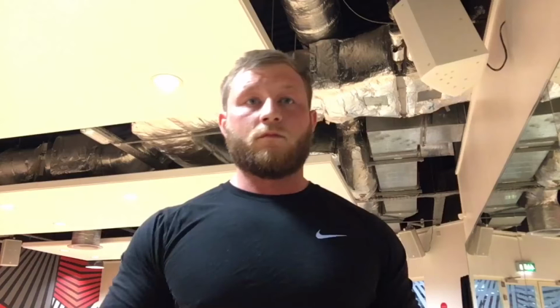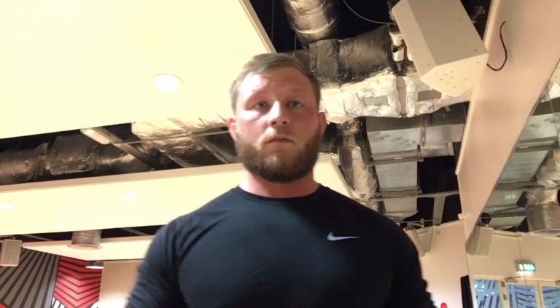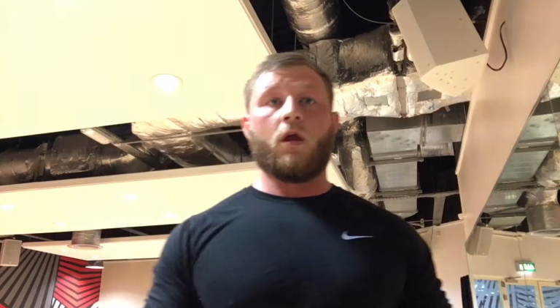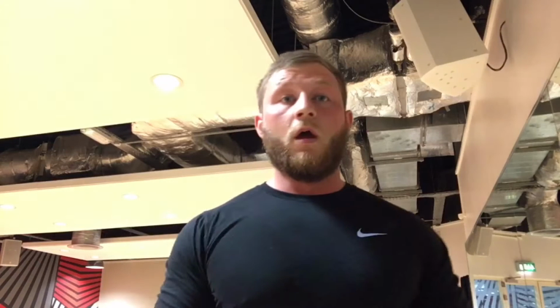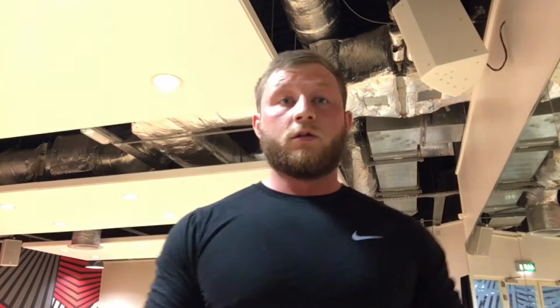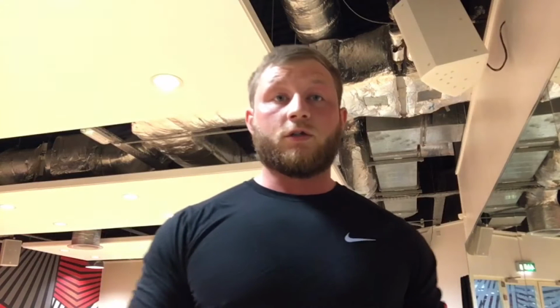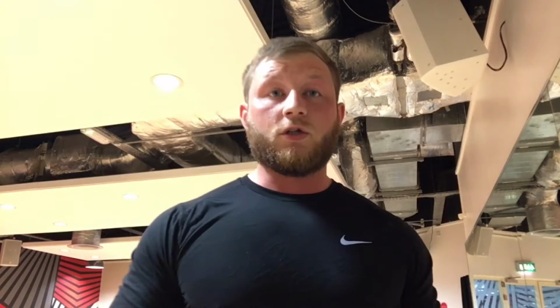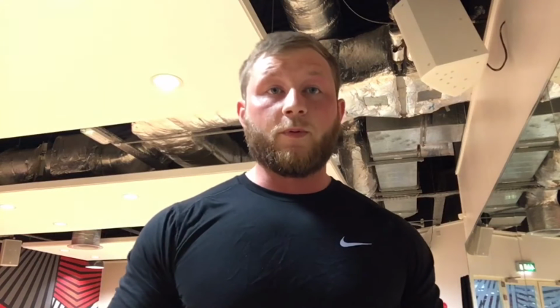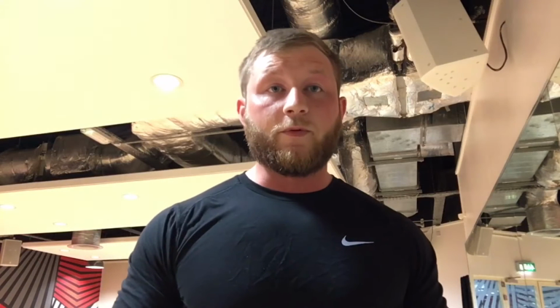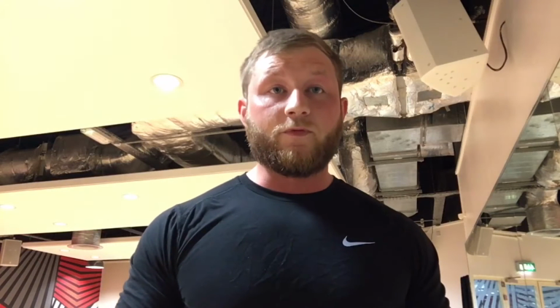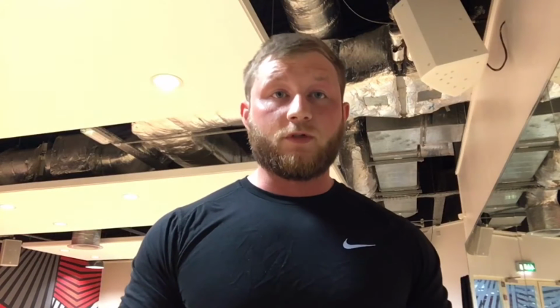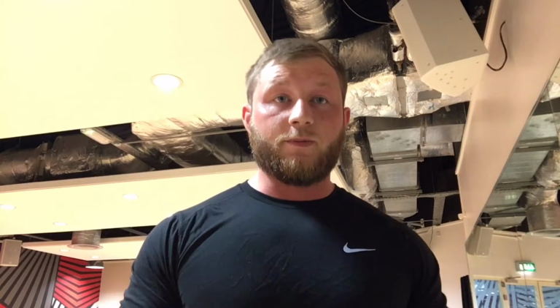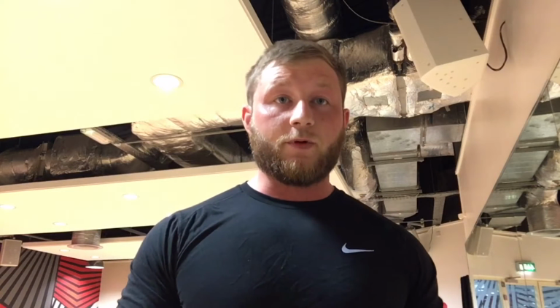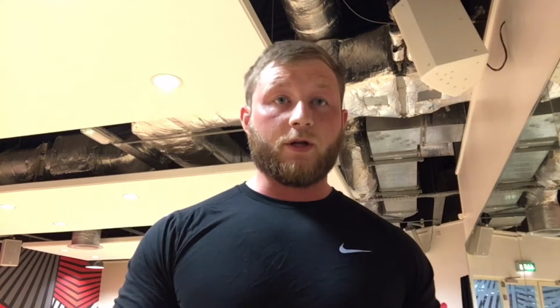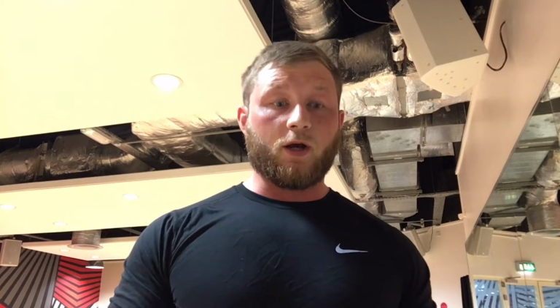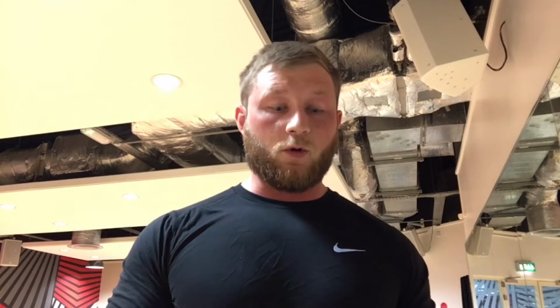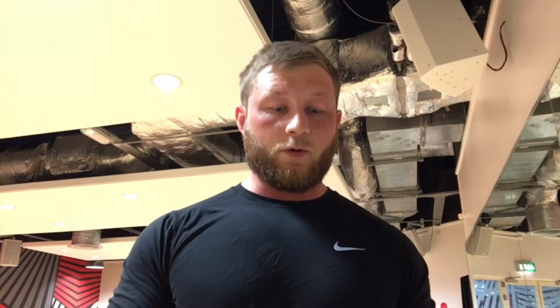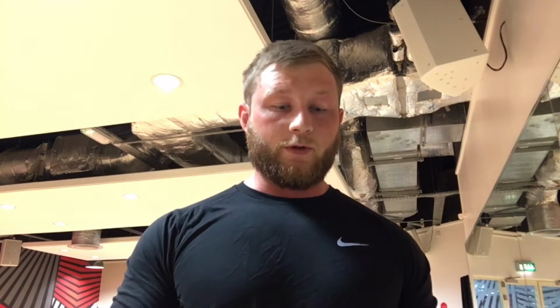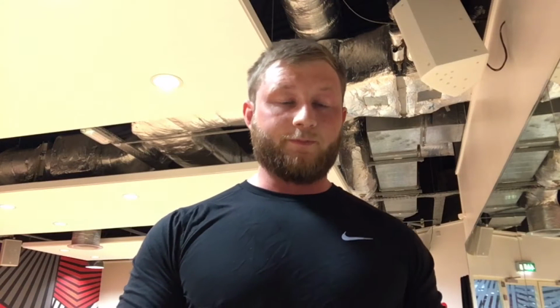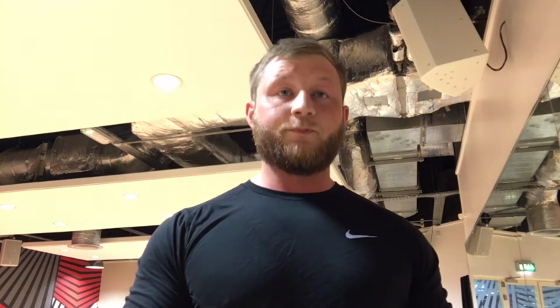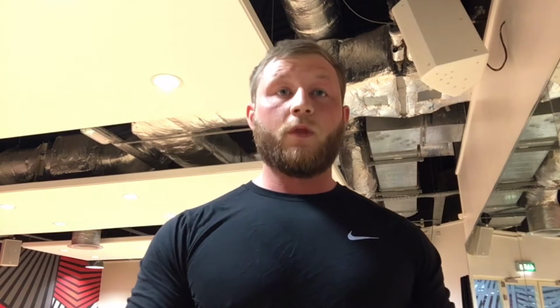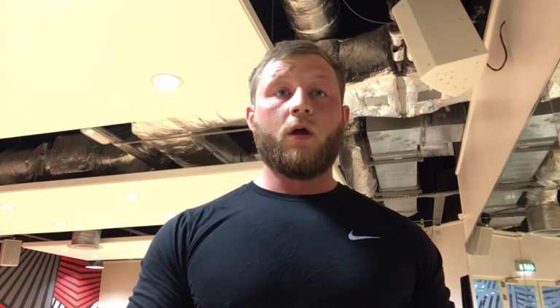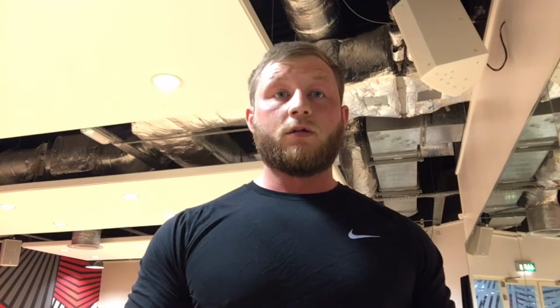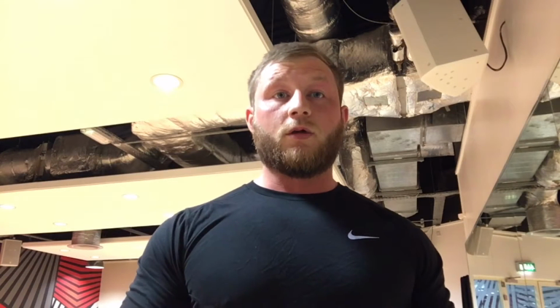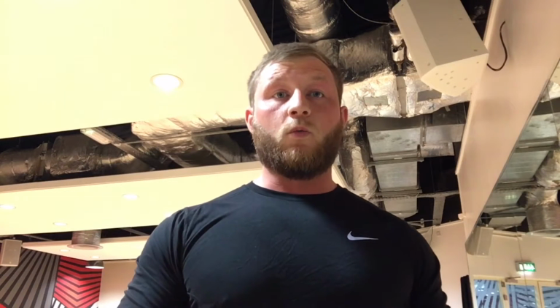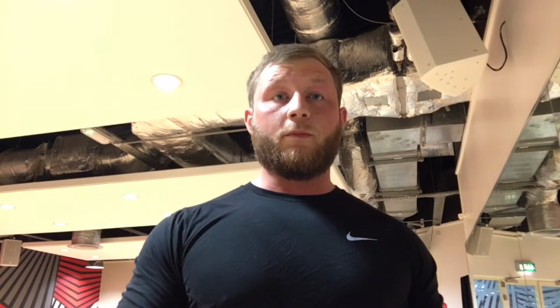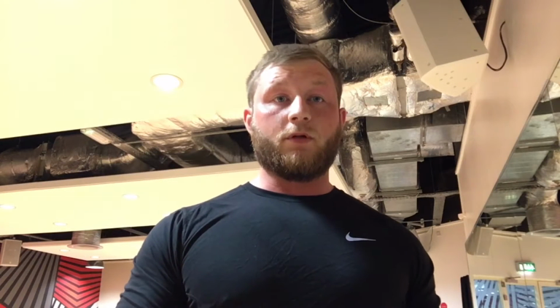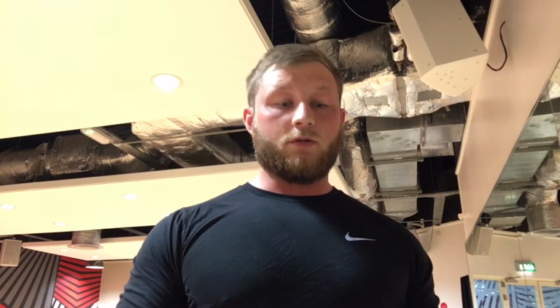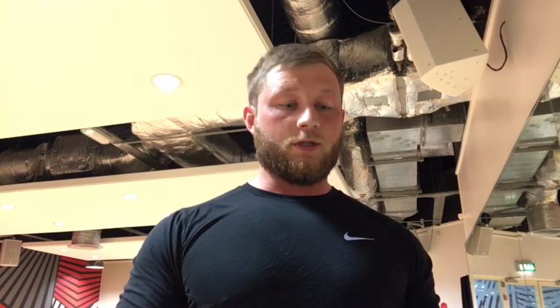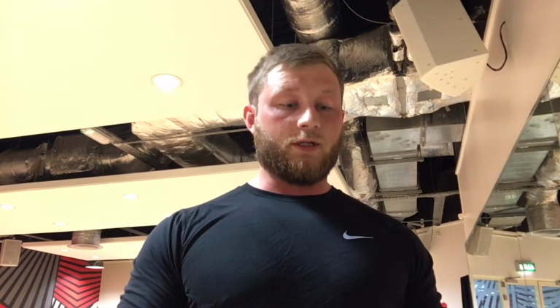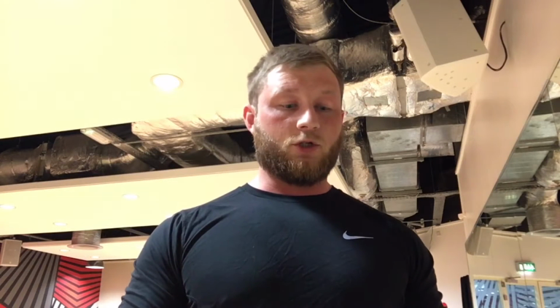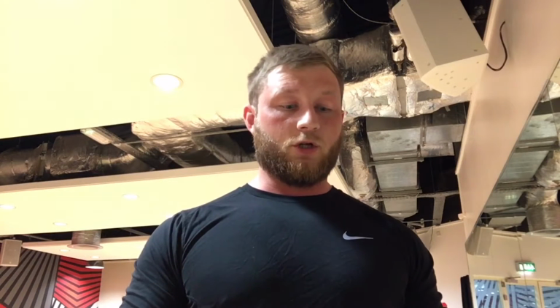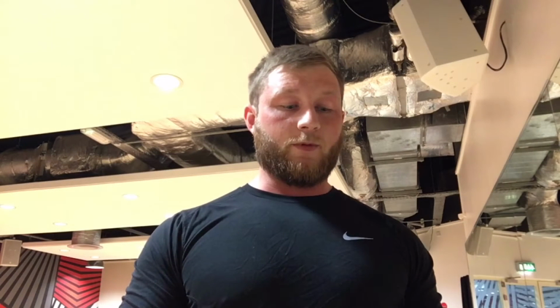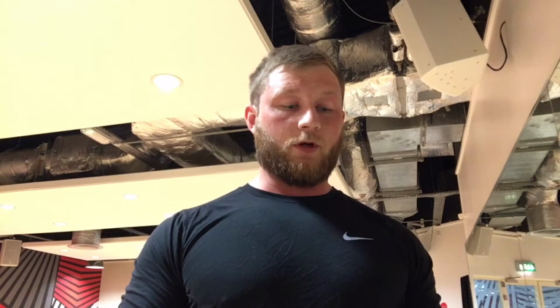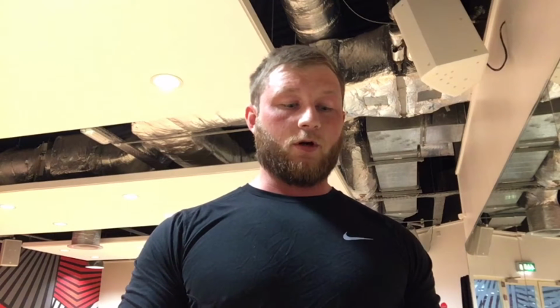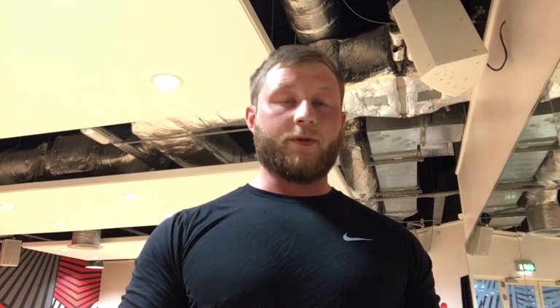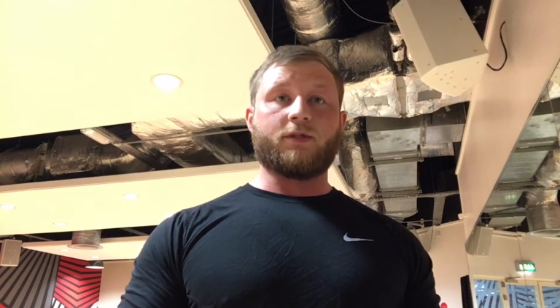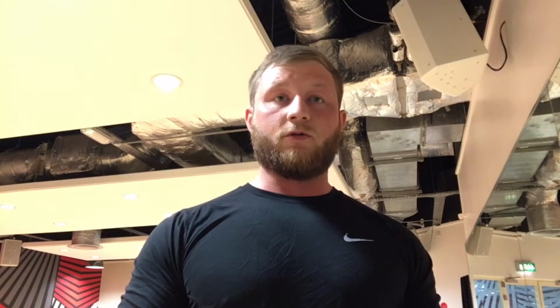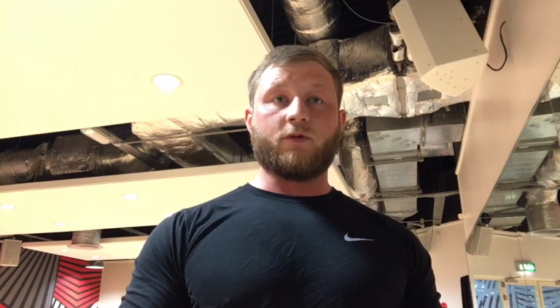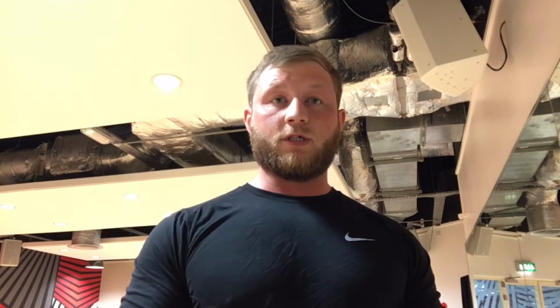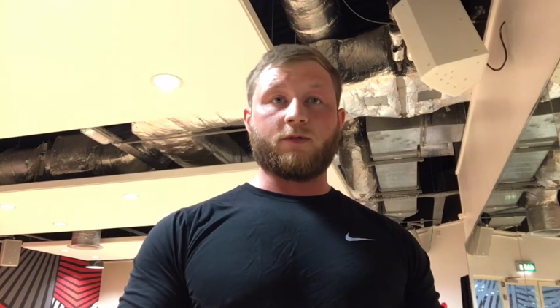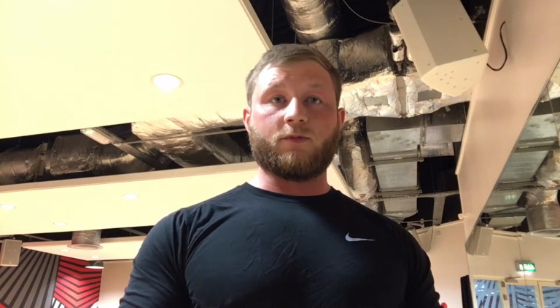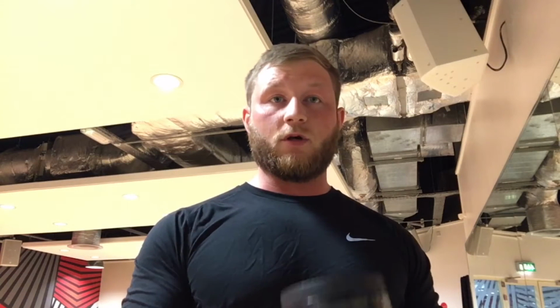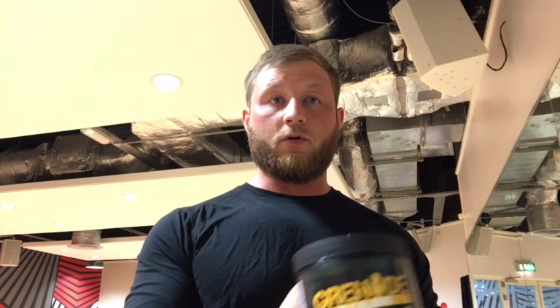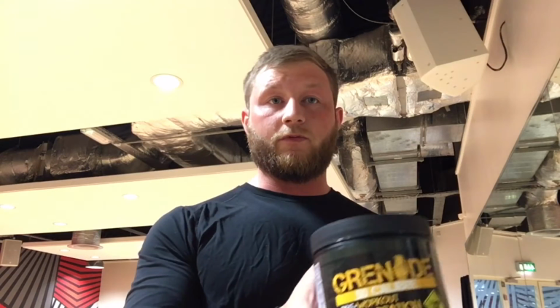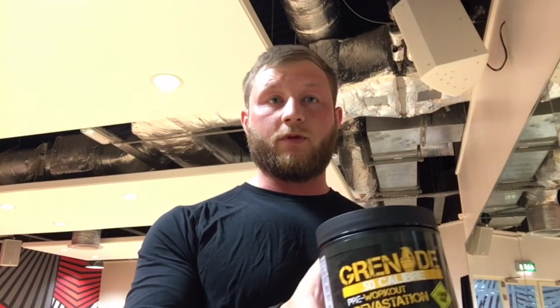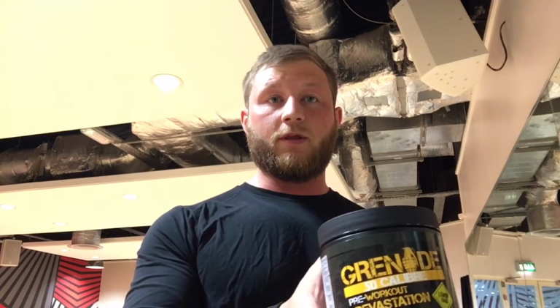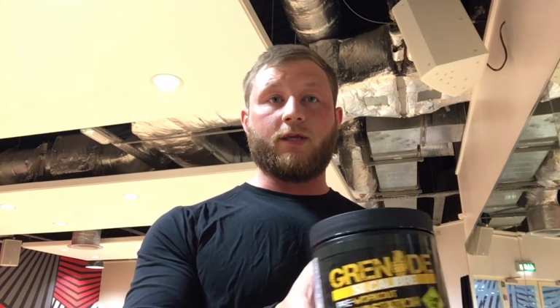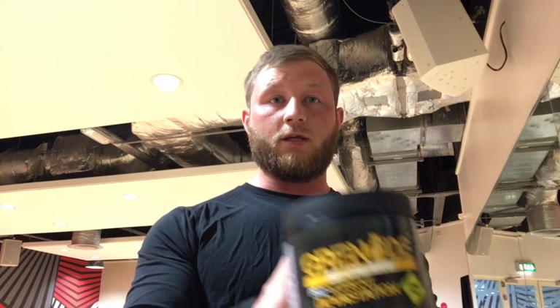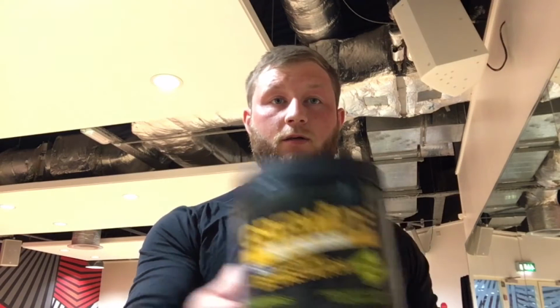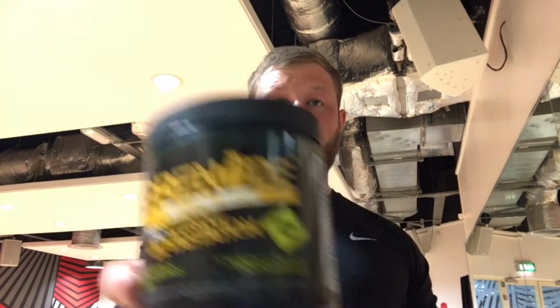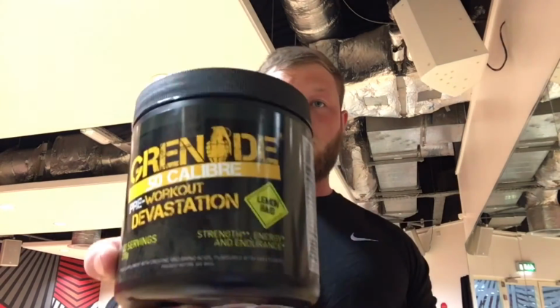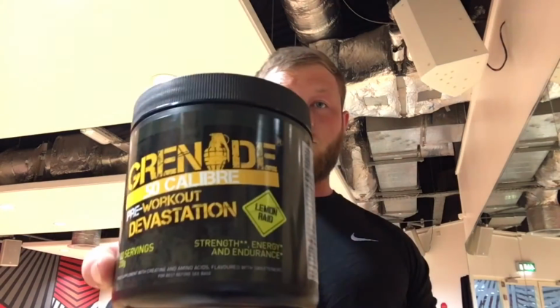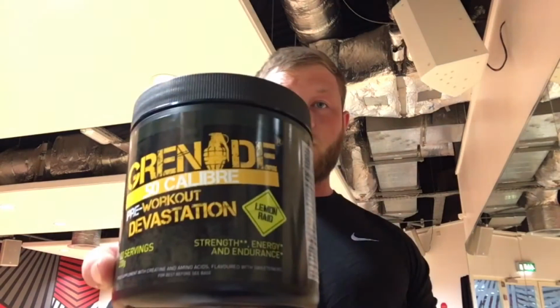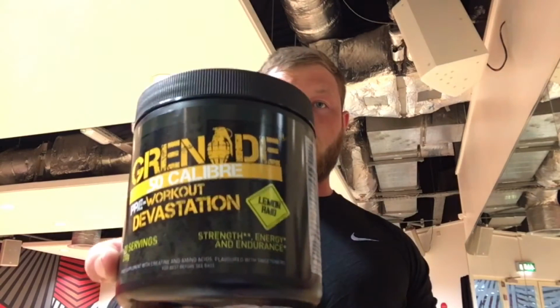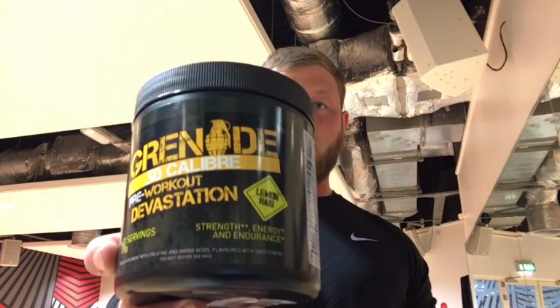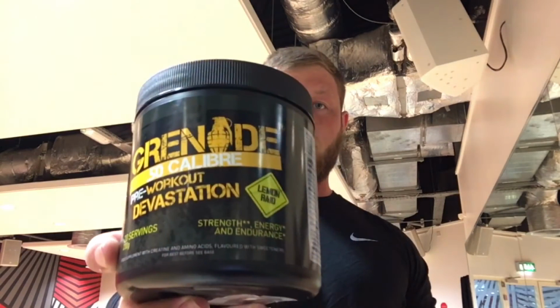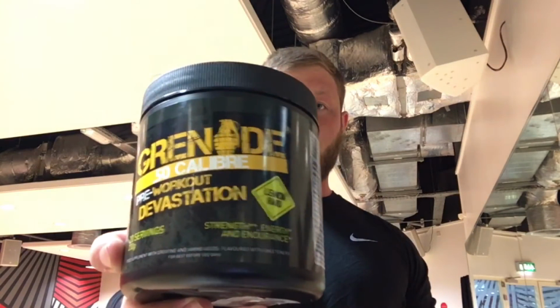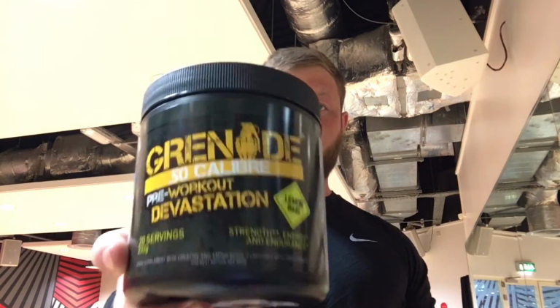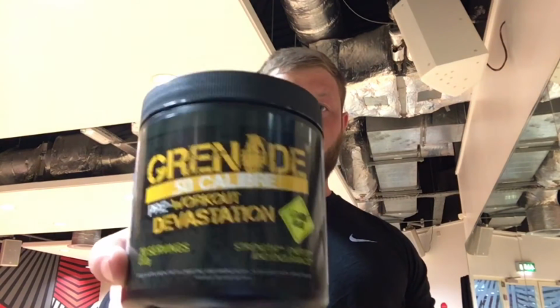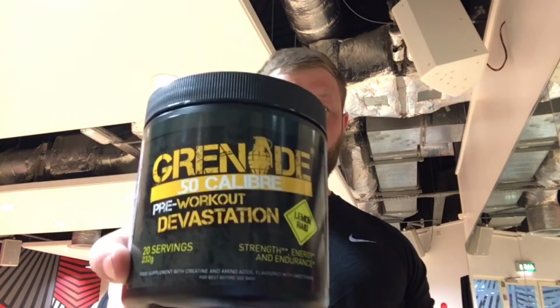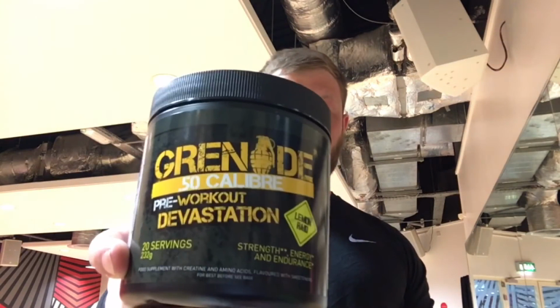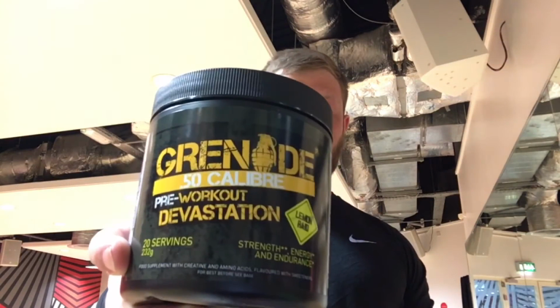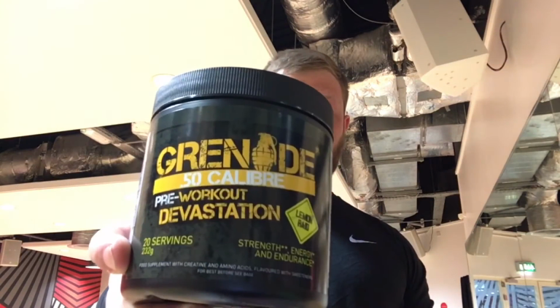The supplement reviews seem to go down quite well, so what I'm going to do today is share my comments and criticisms of the Grenade pre-workout.